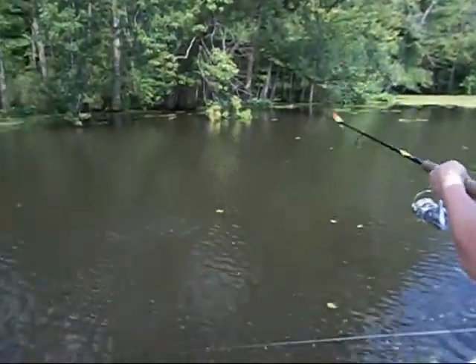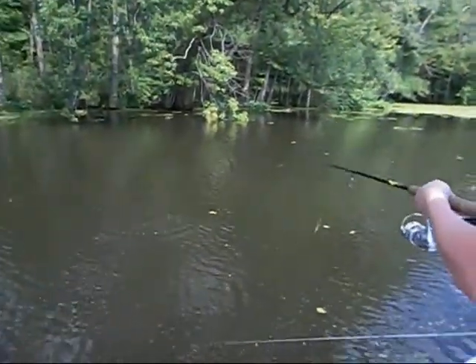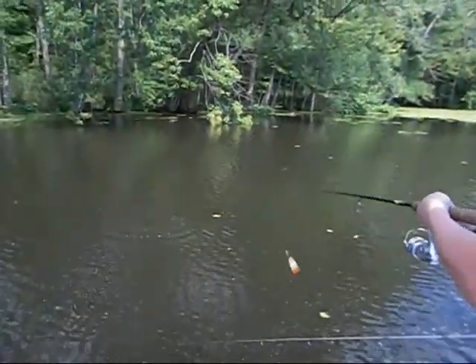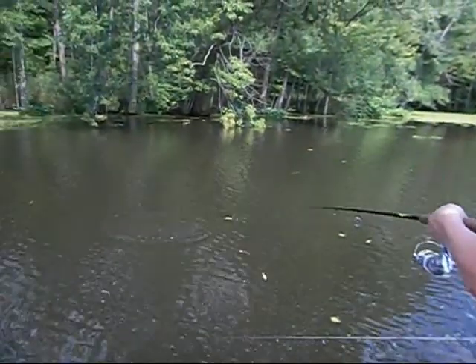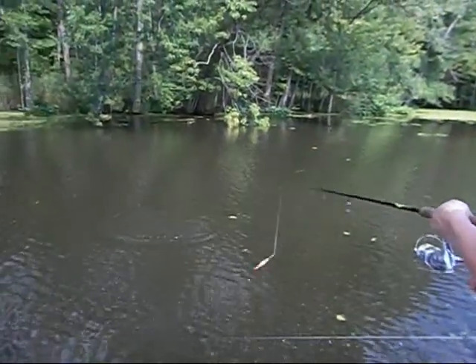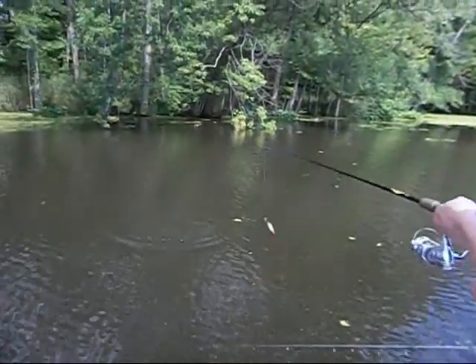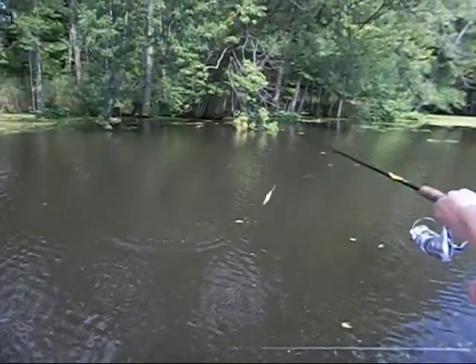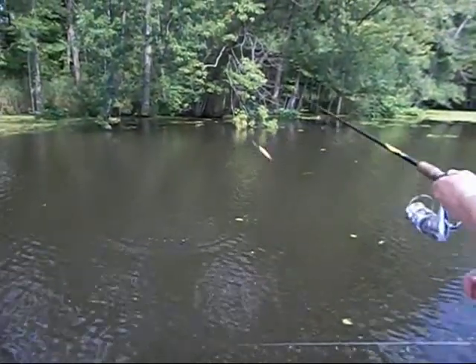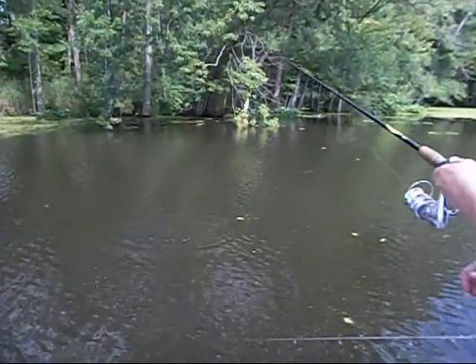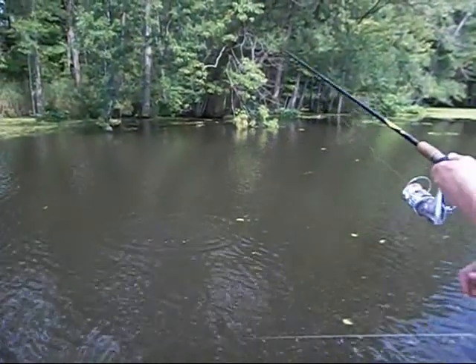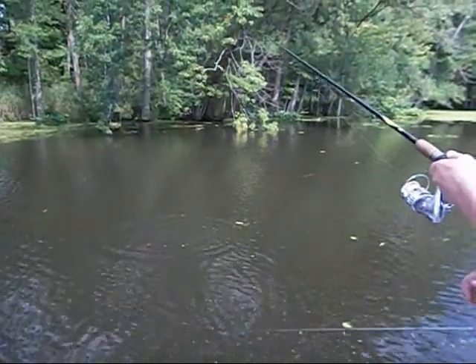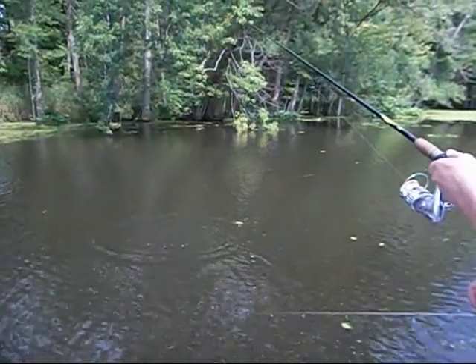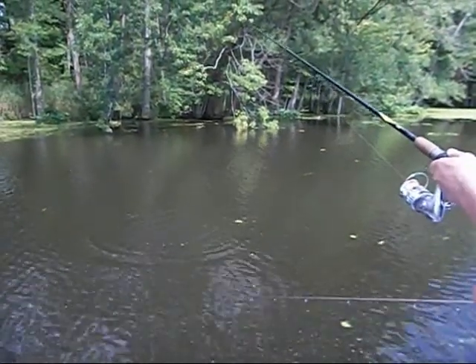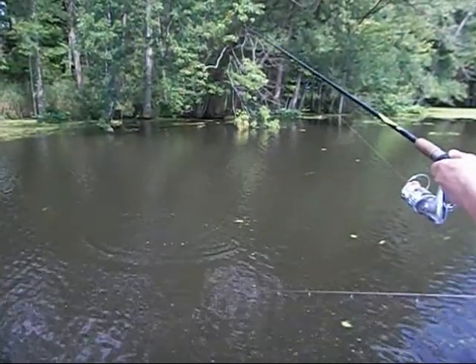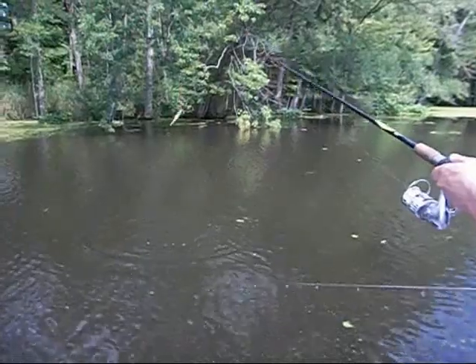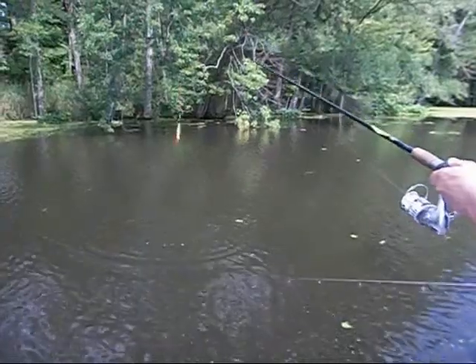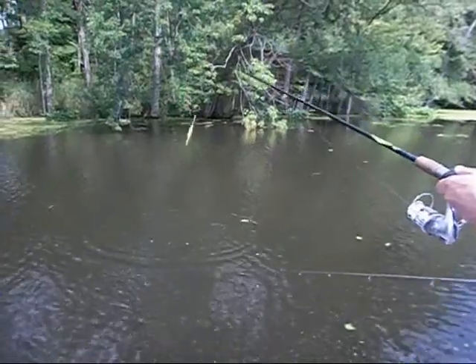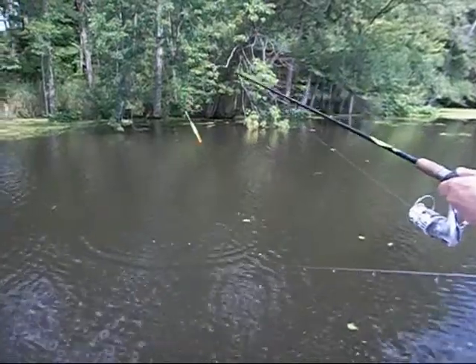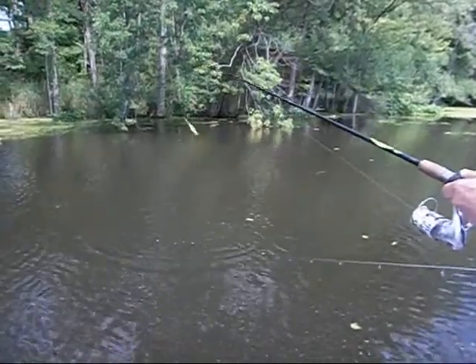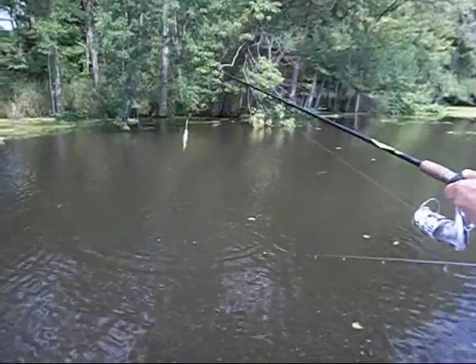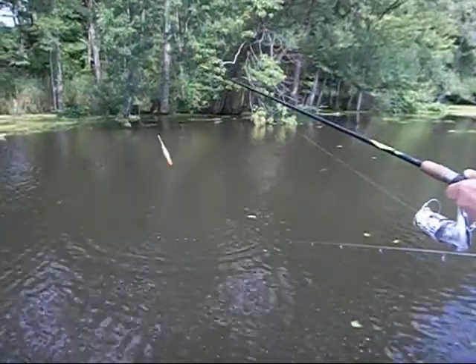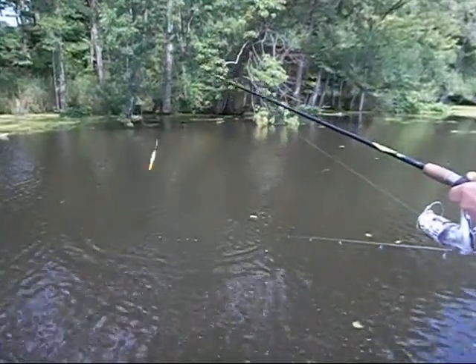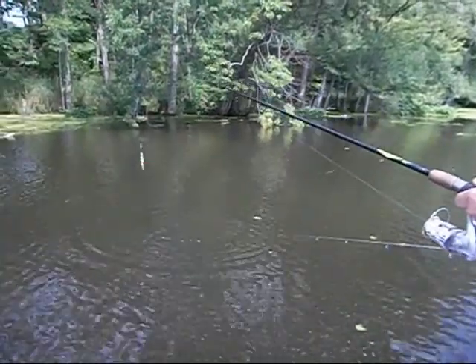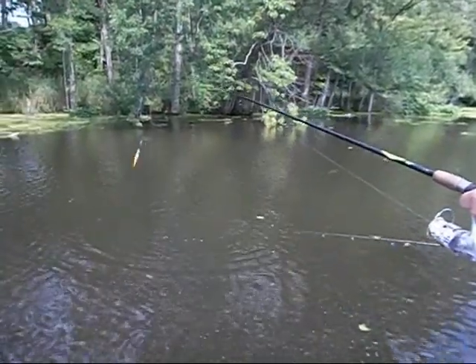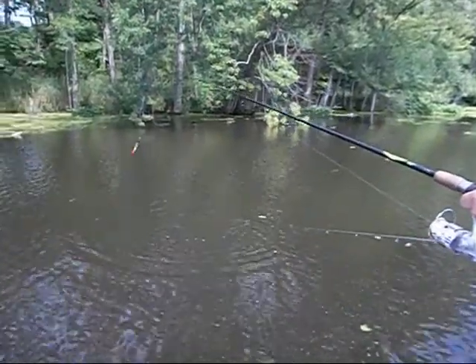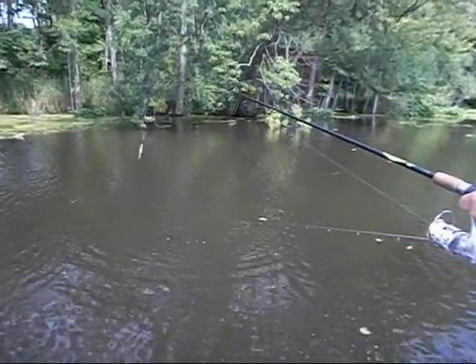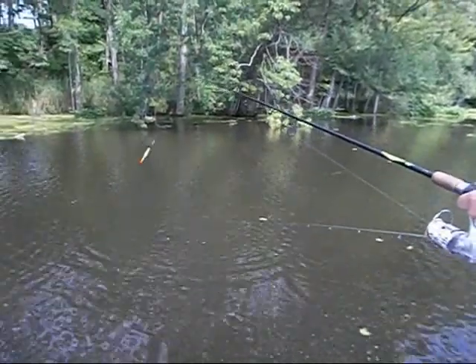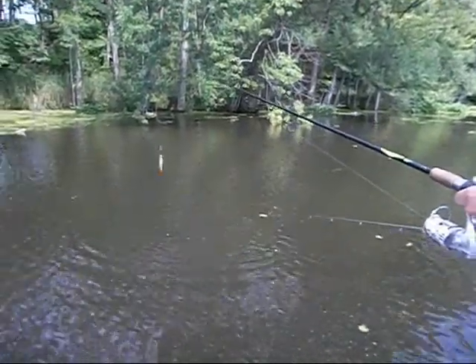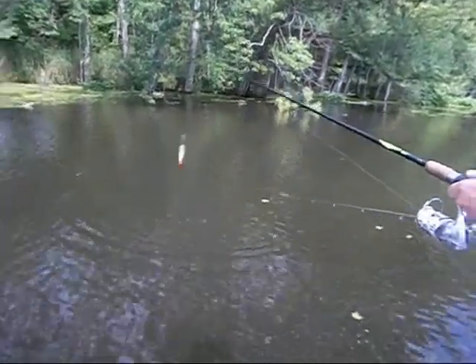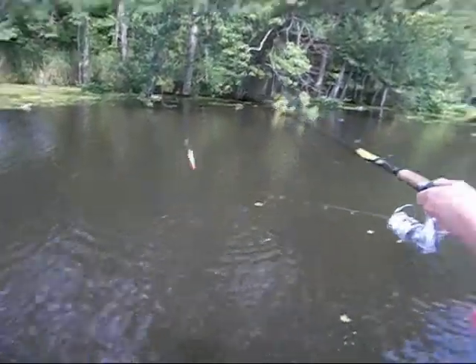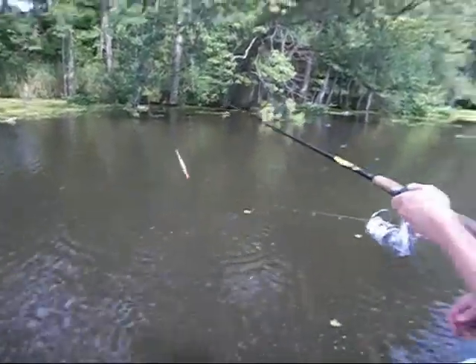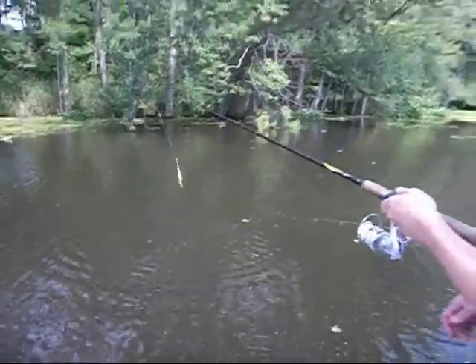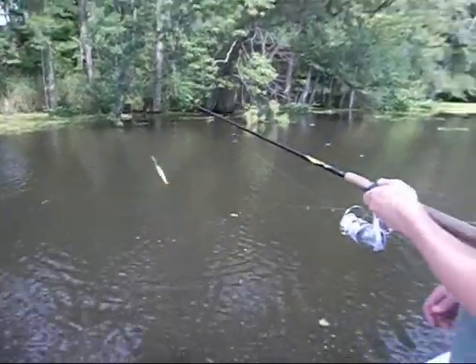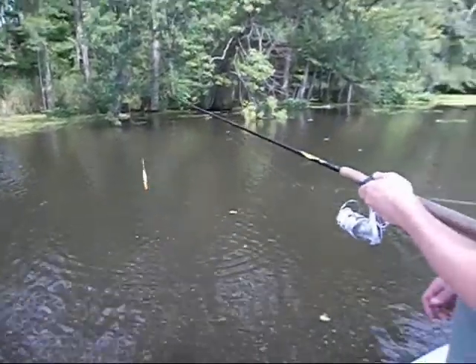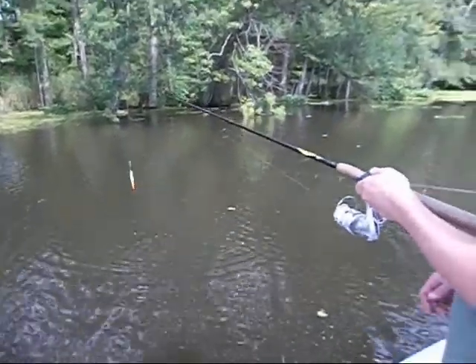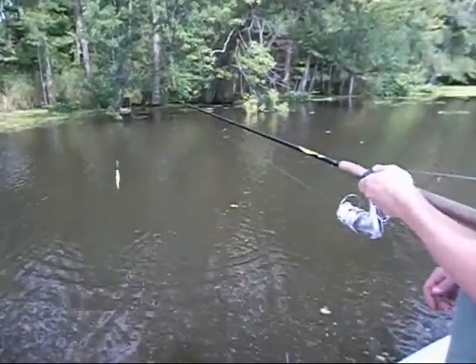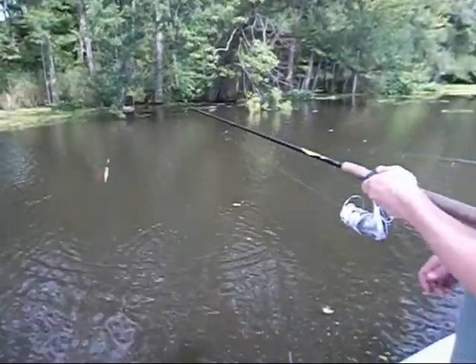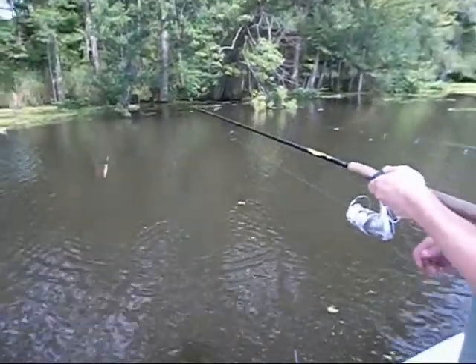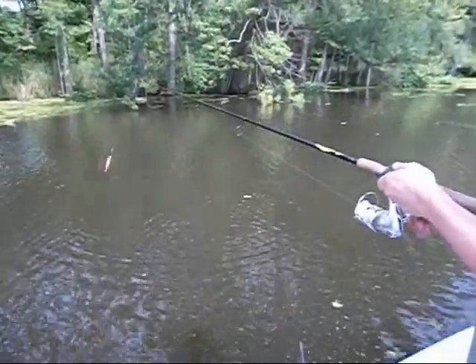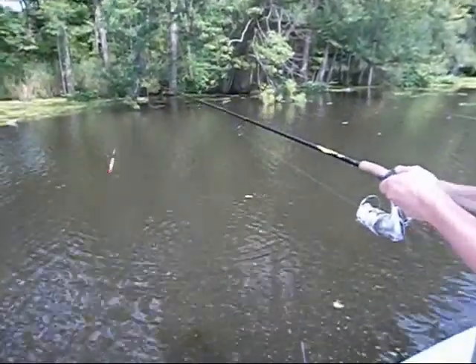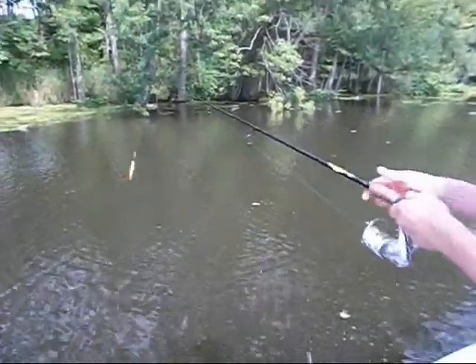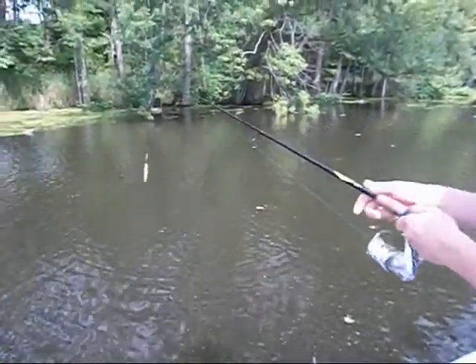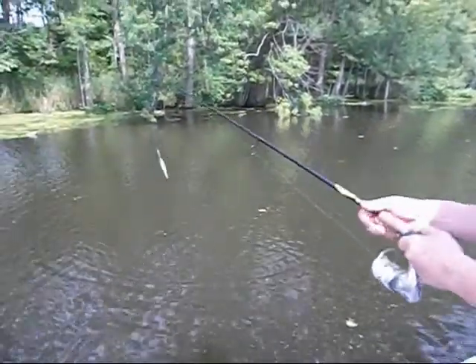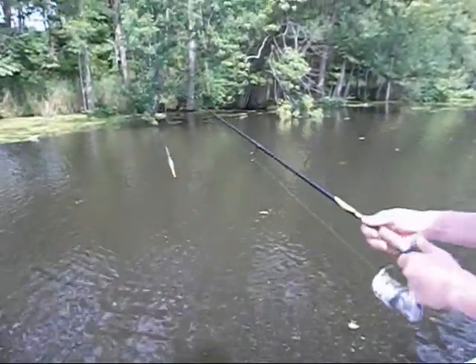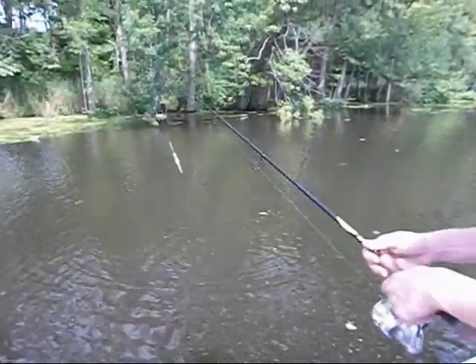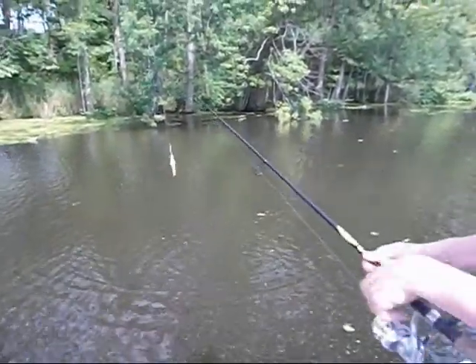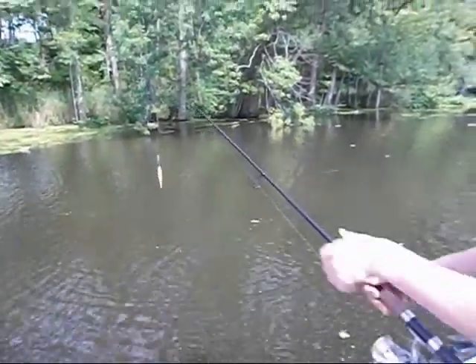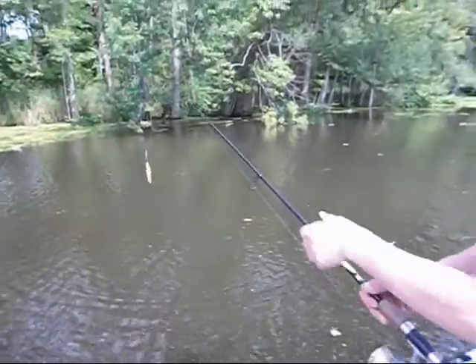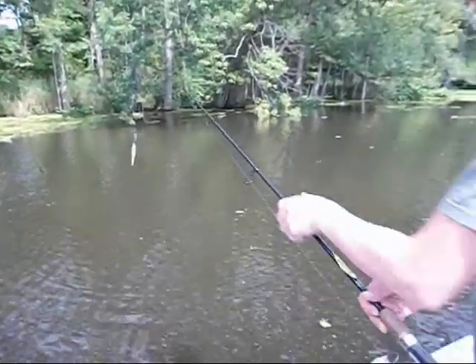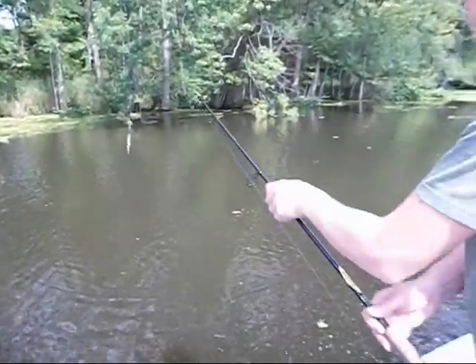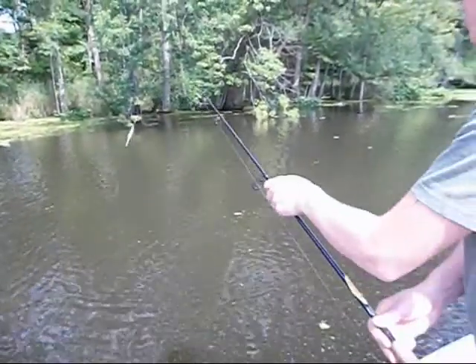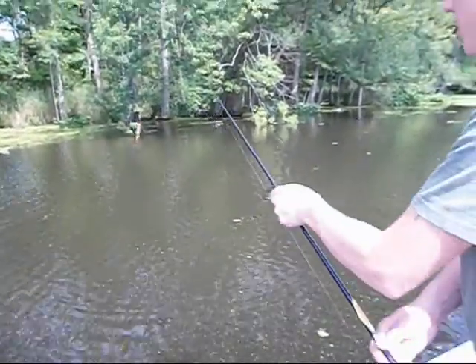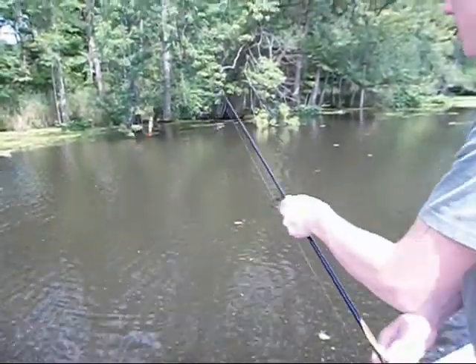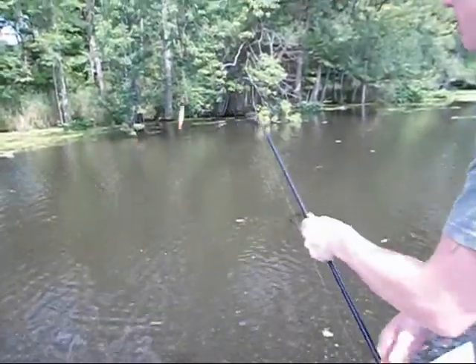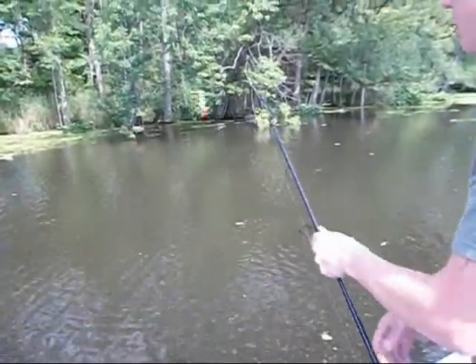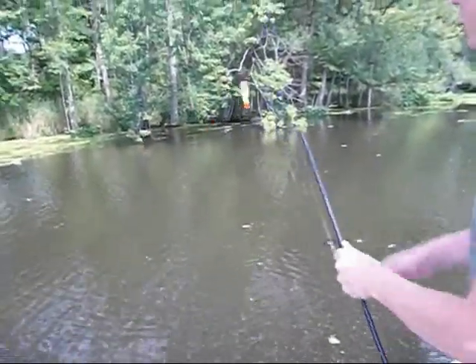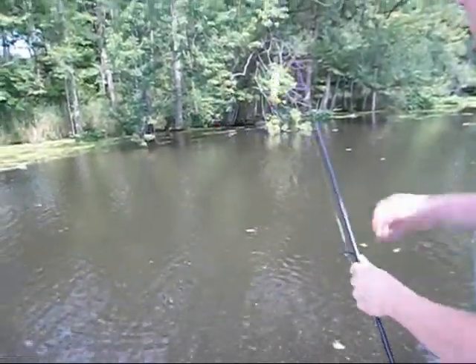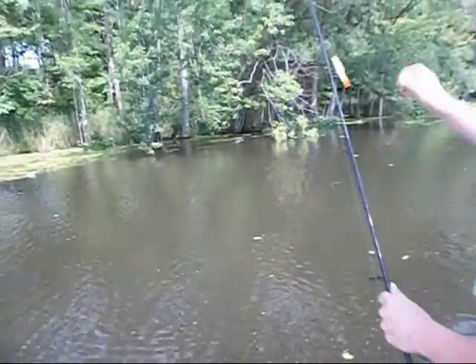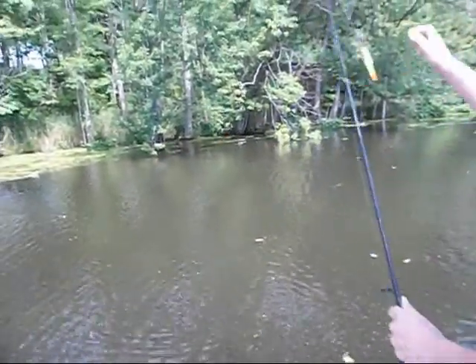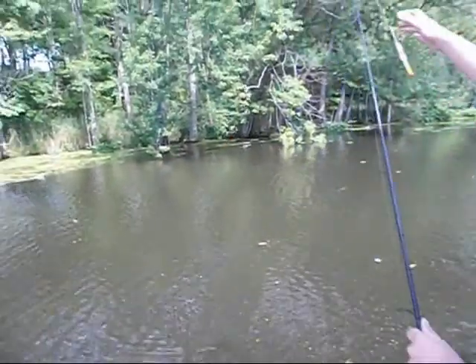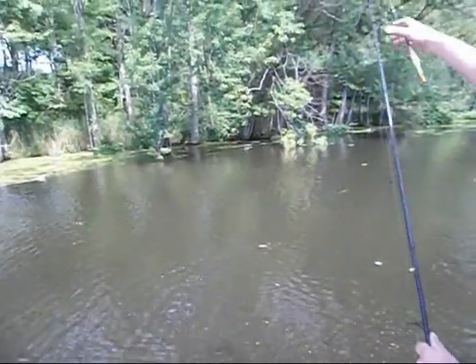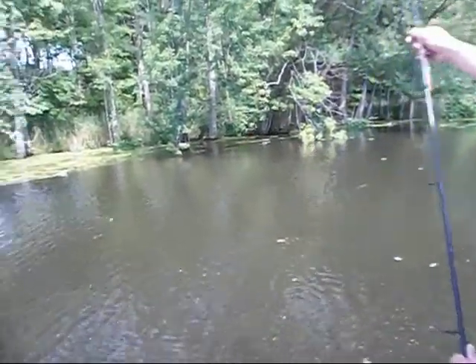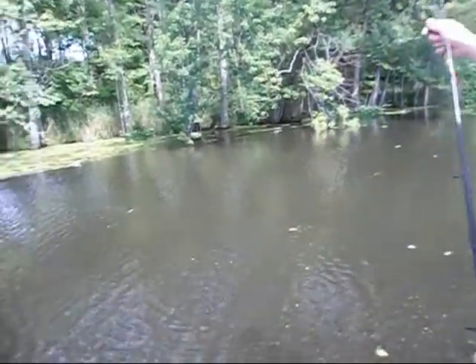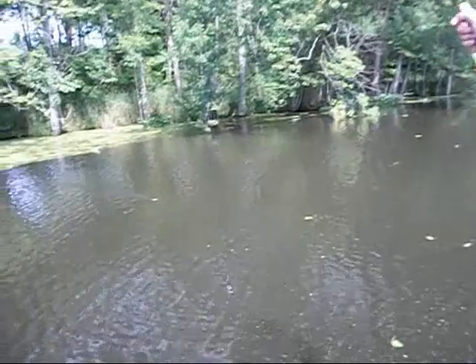Oh, I told you they were big! You ever have a bluegill break off? Yeah, that's right.